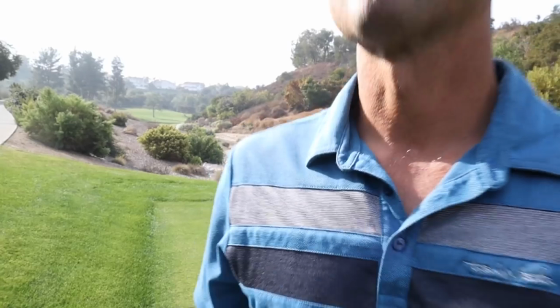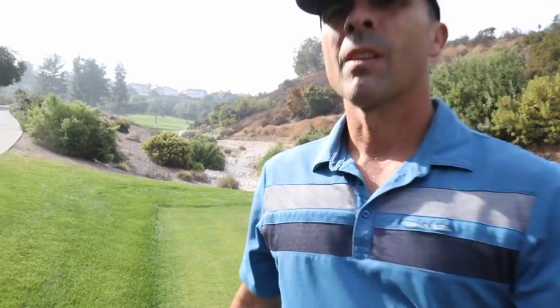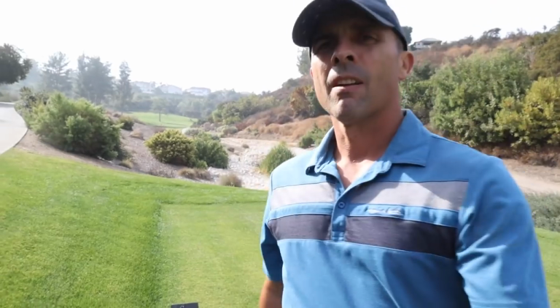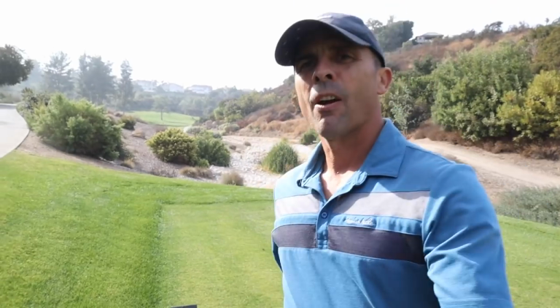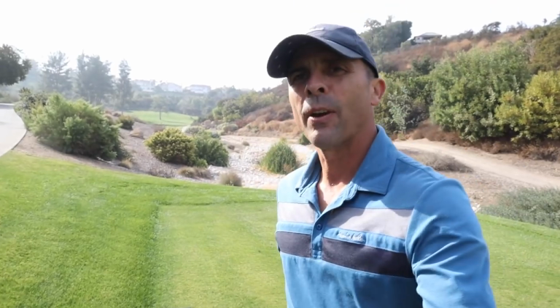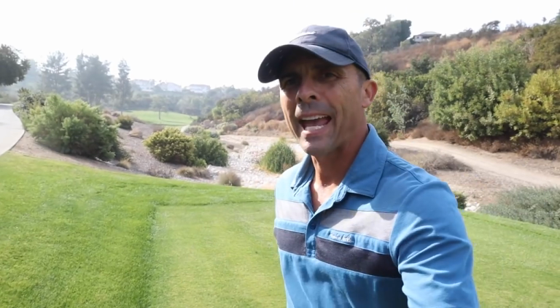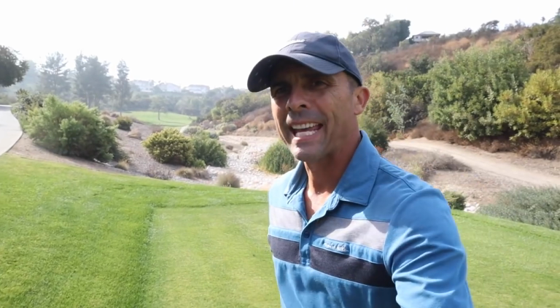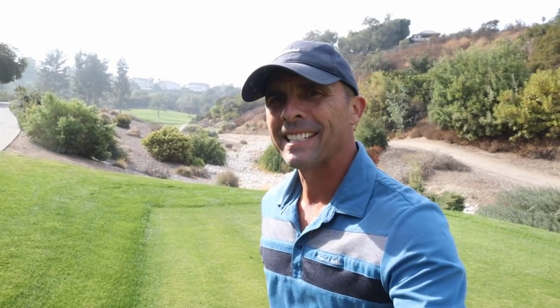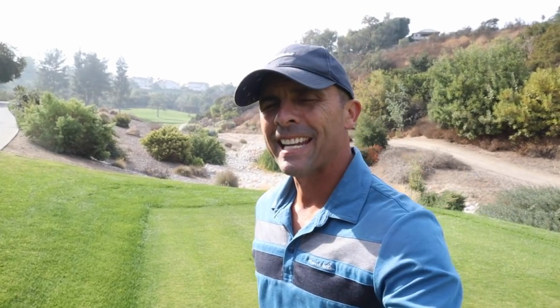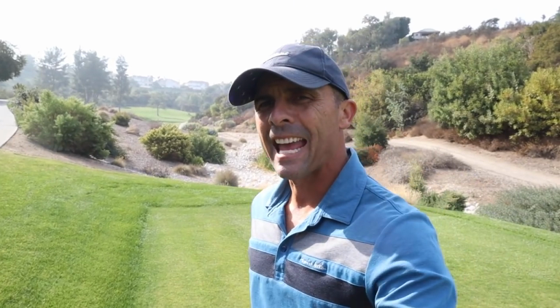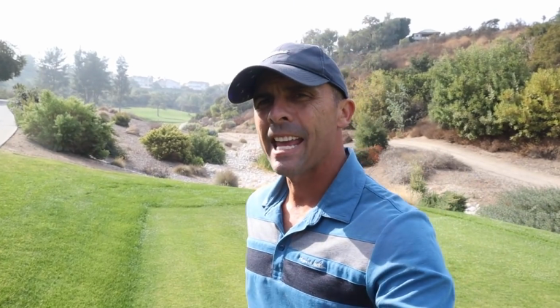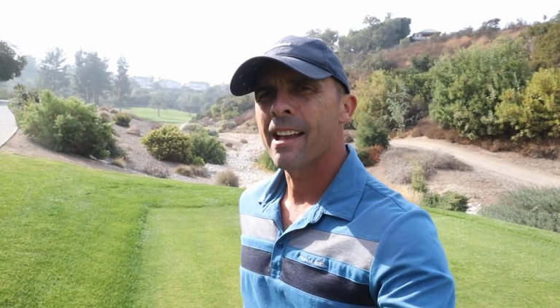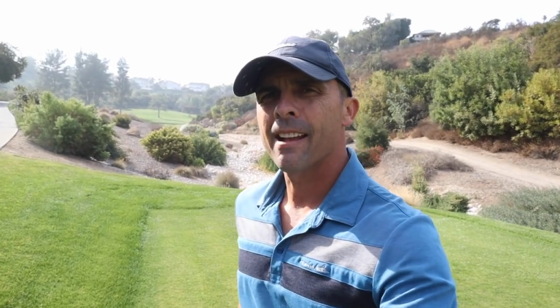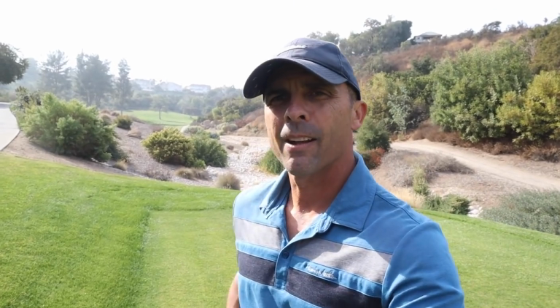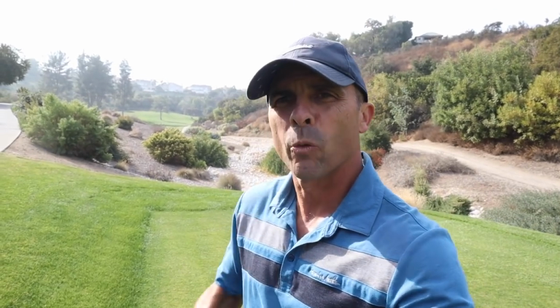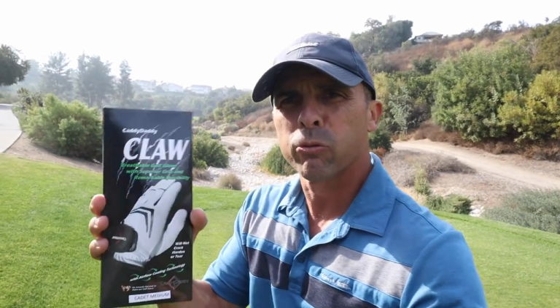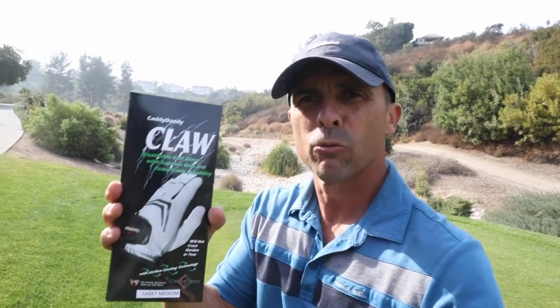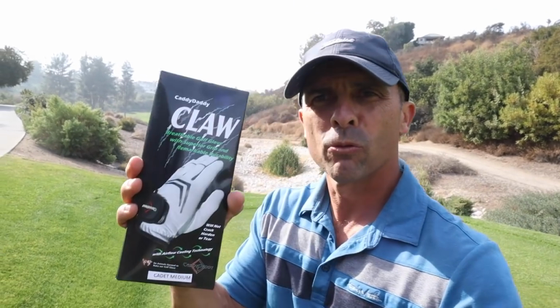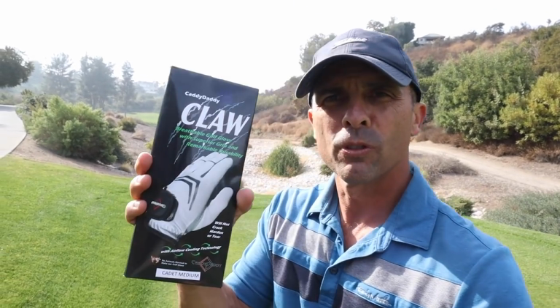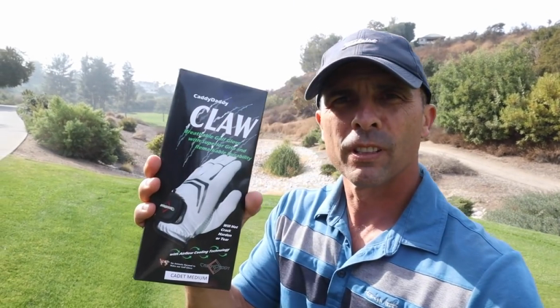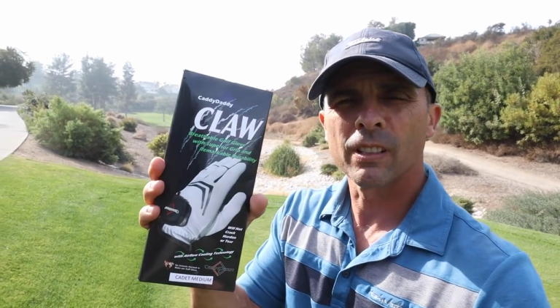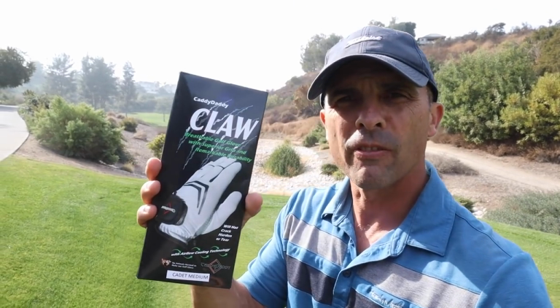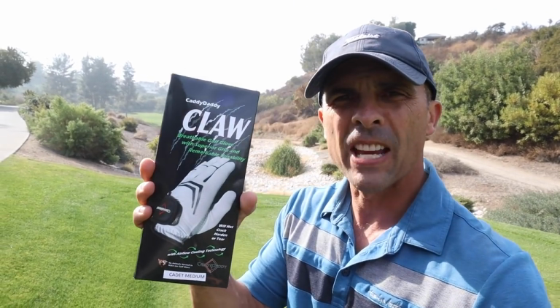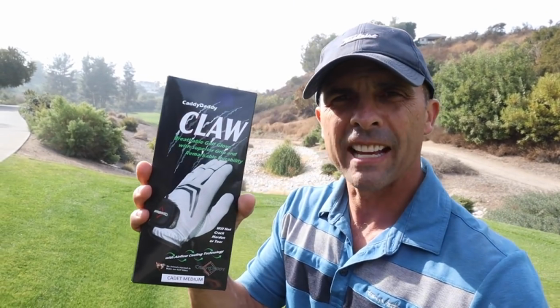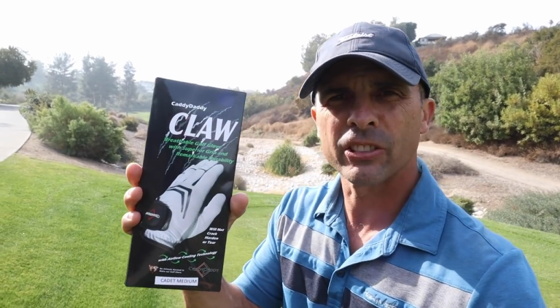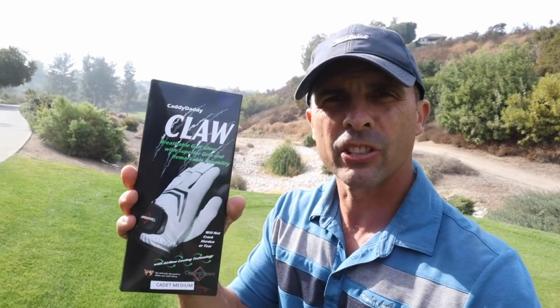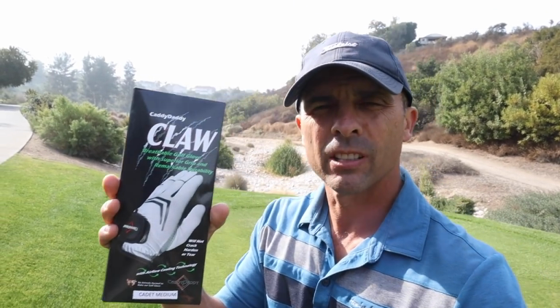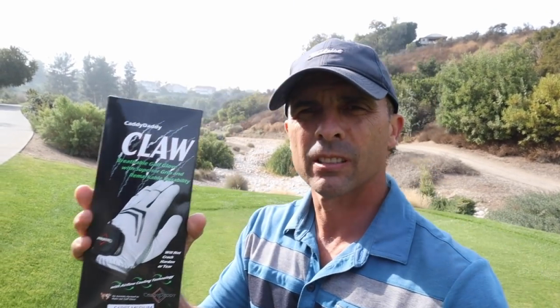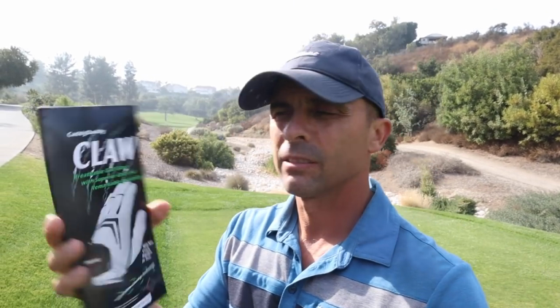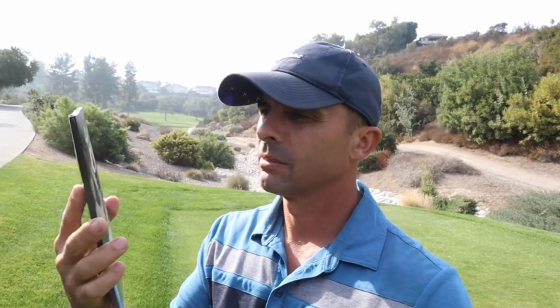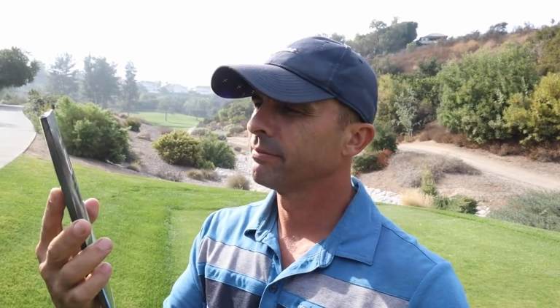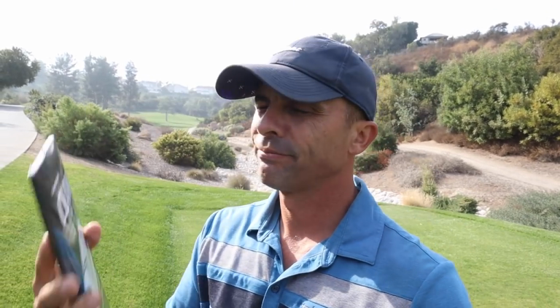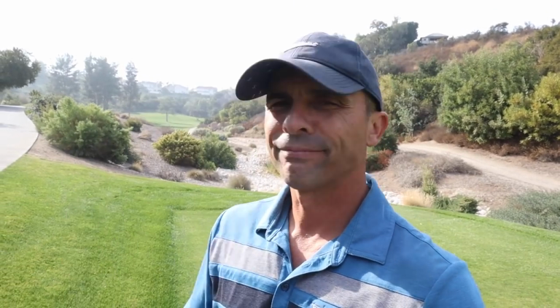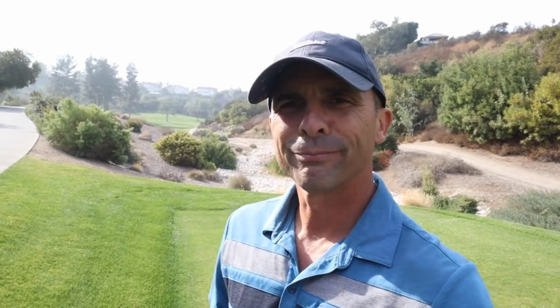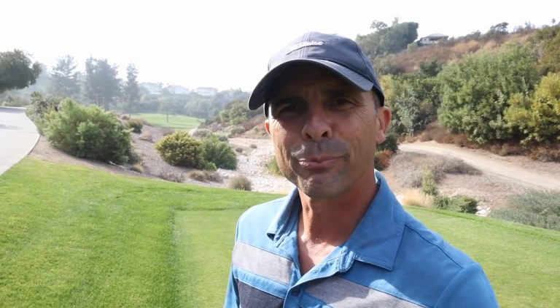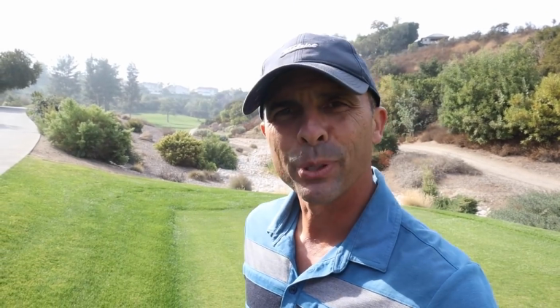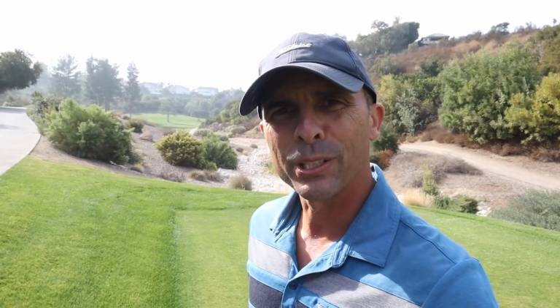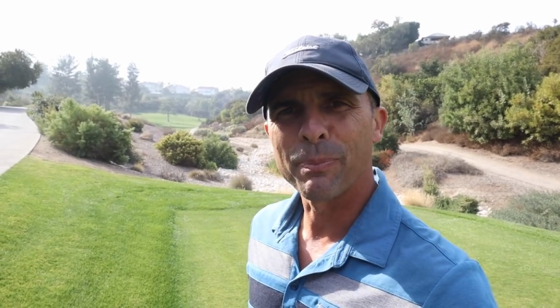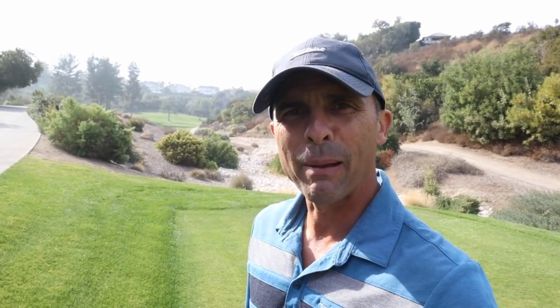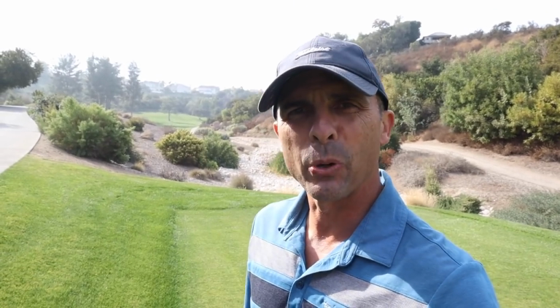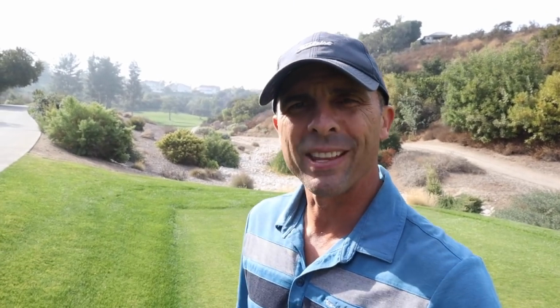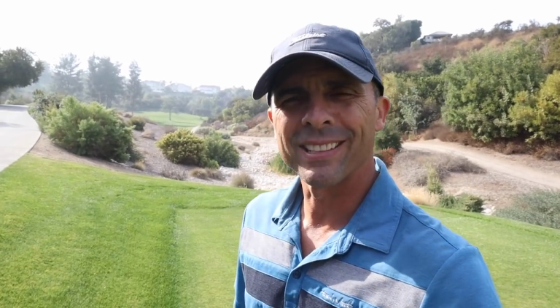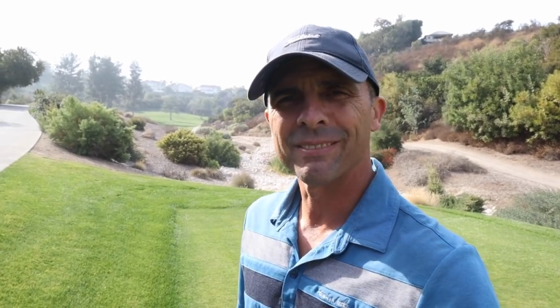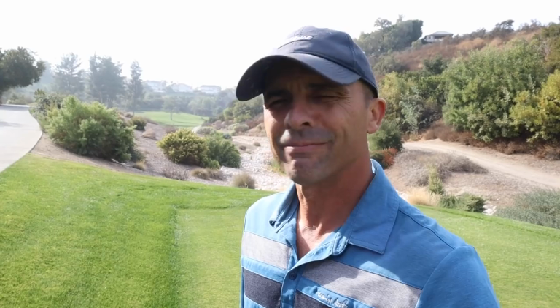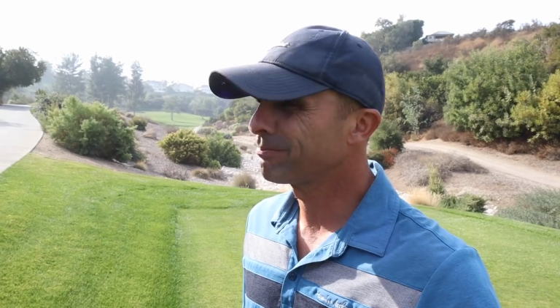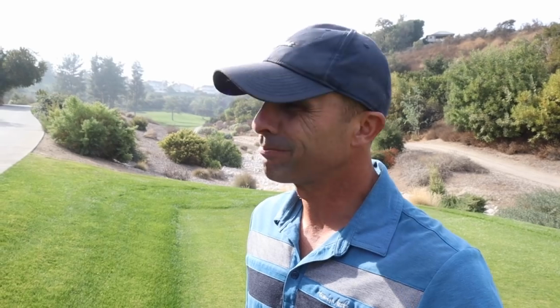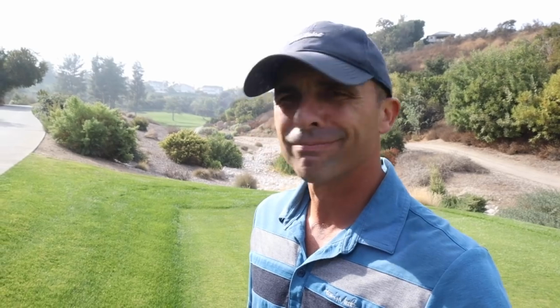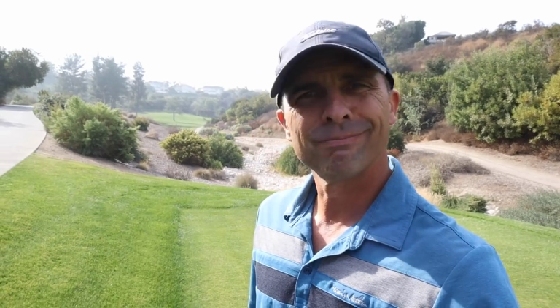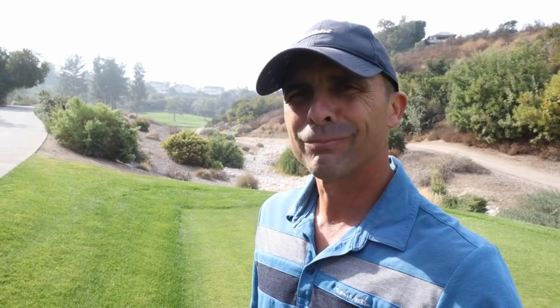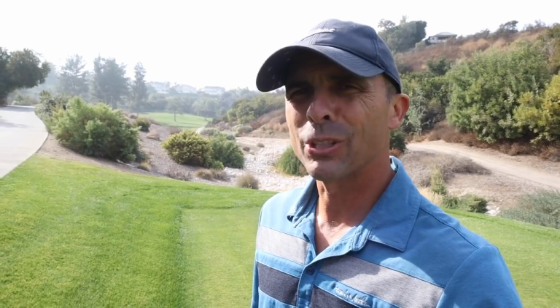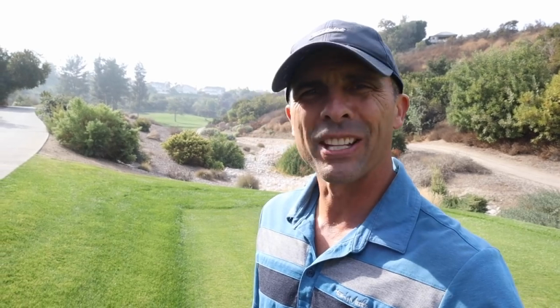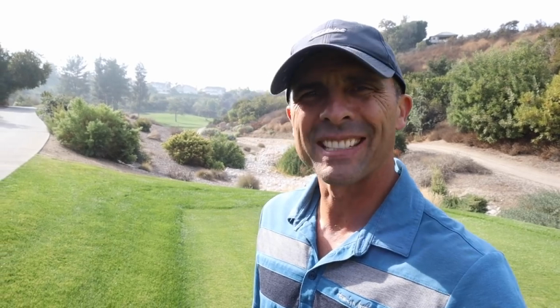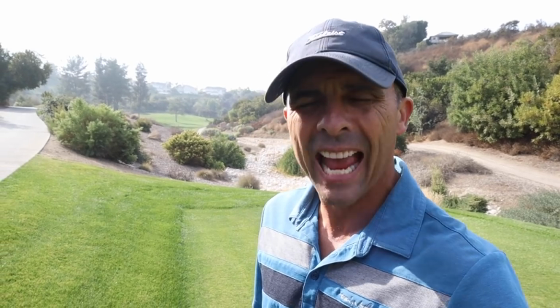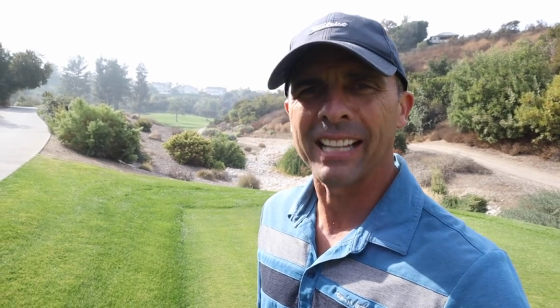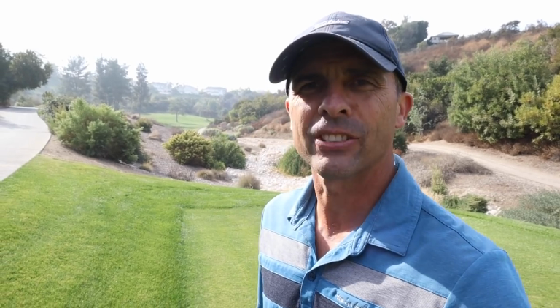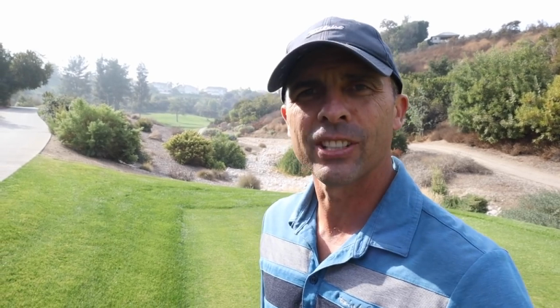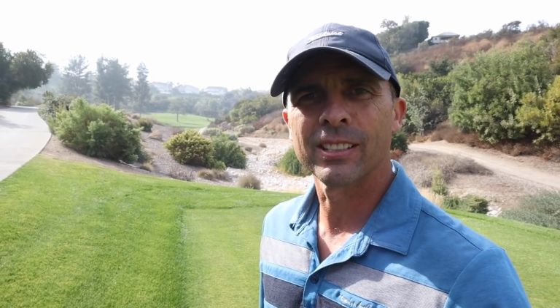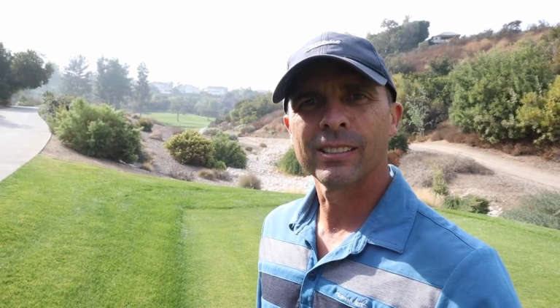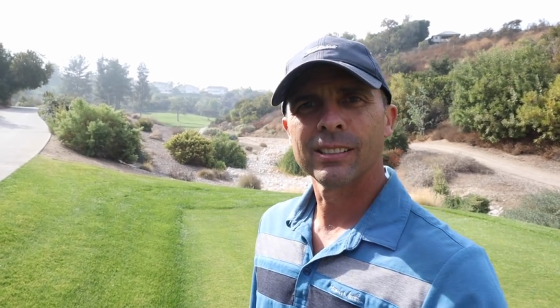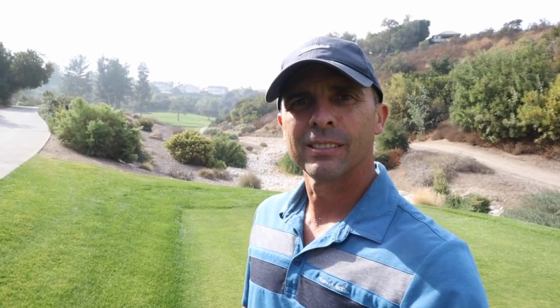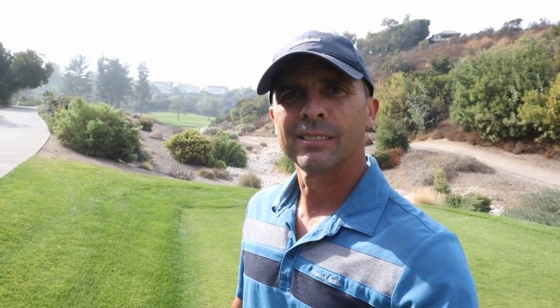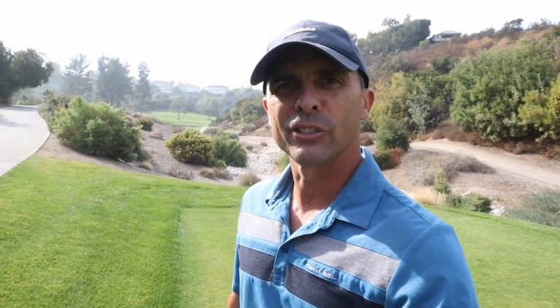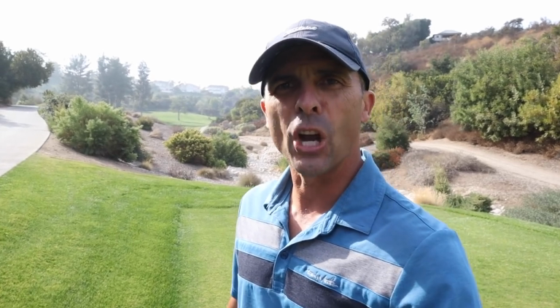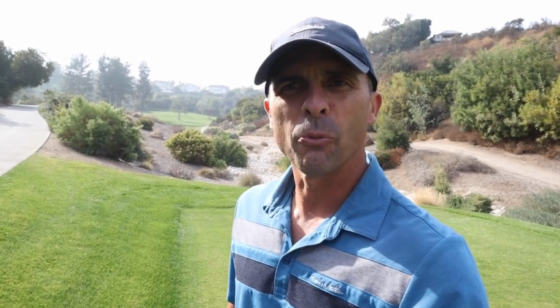Okay, today glove test. Put this bad boy to the test. Let's go.